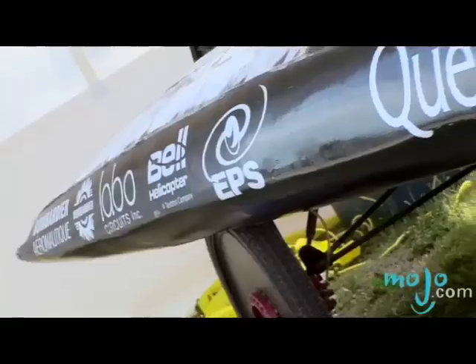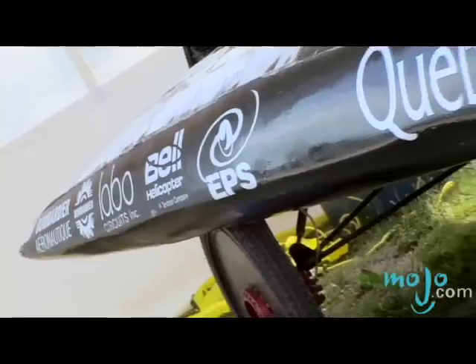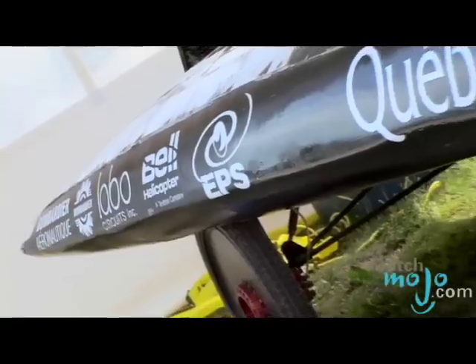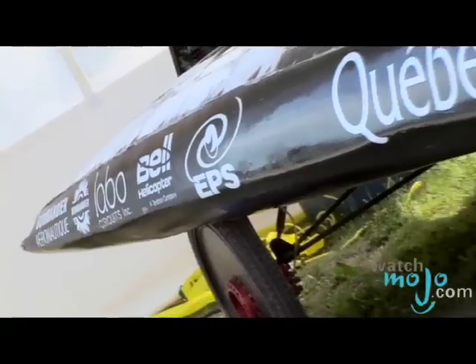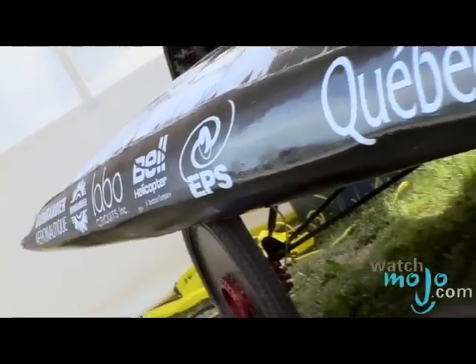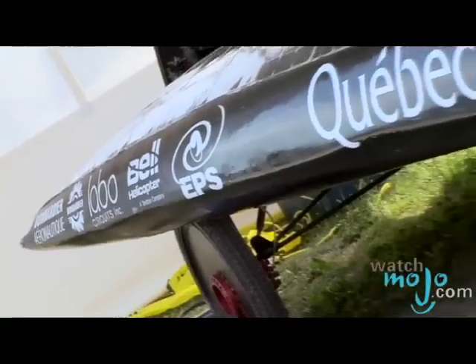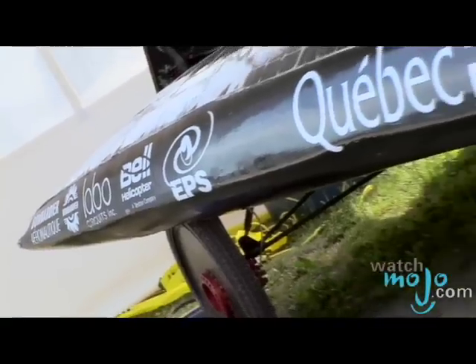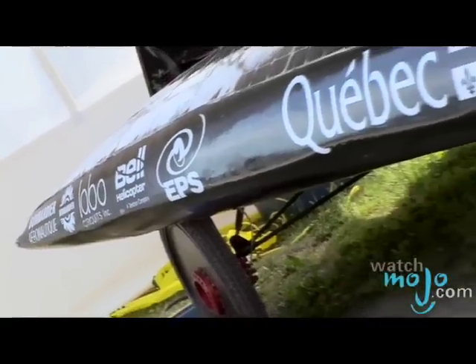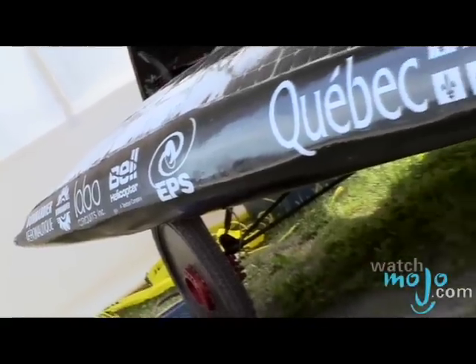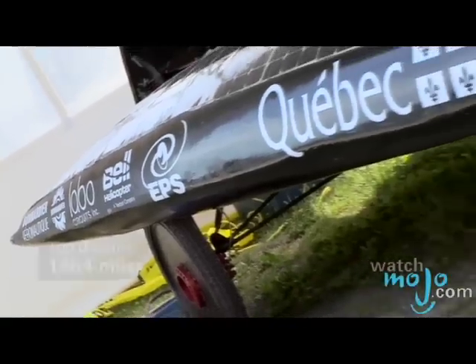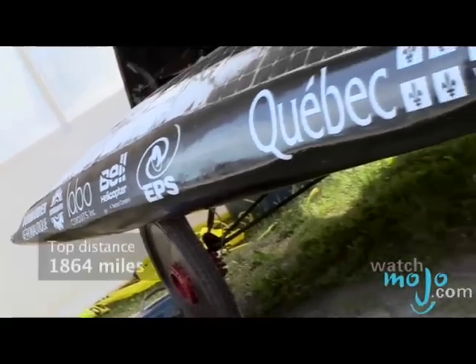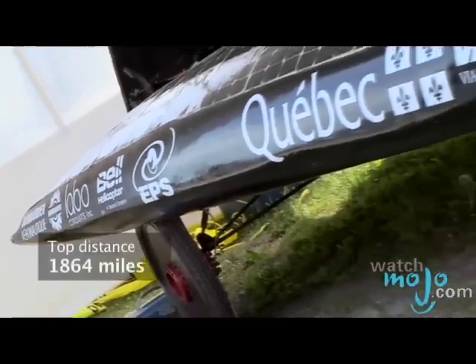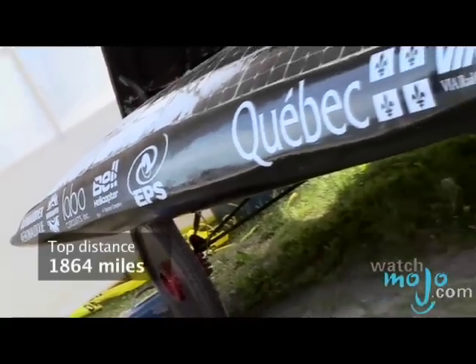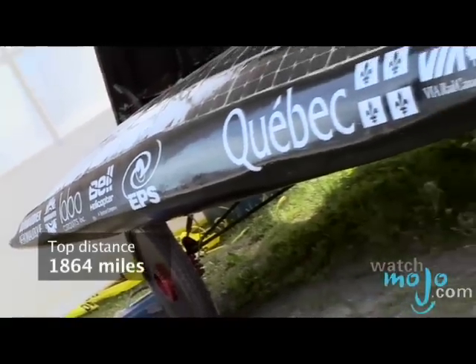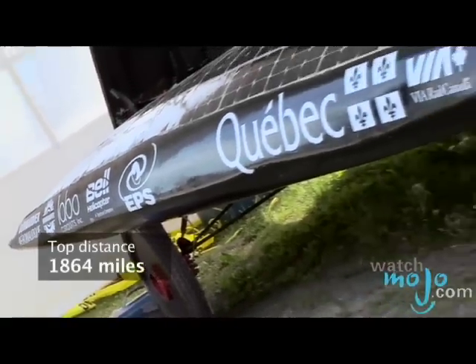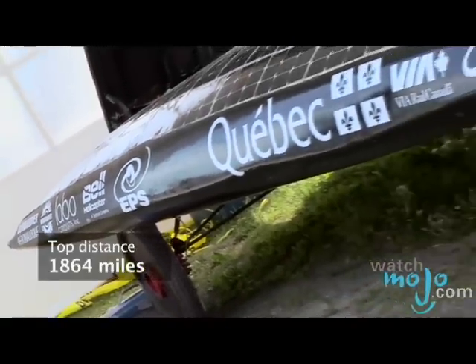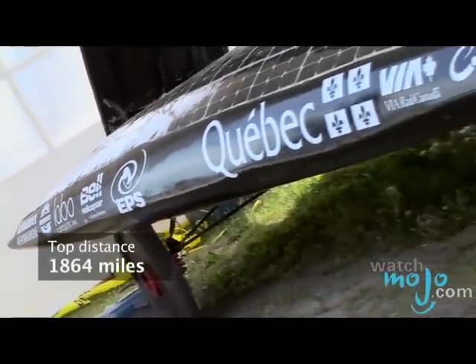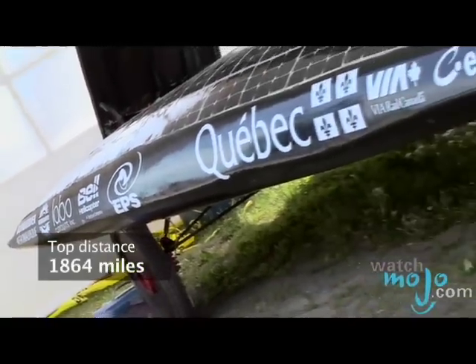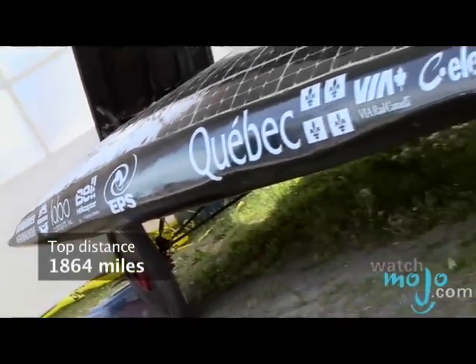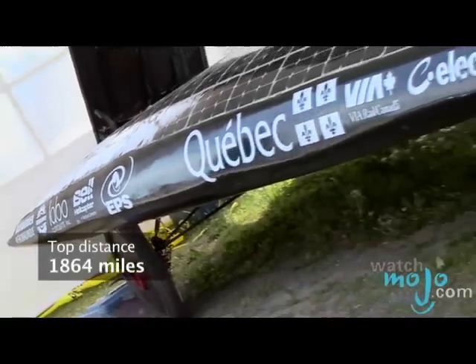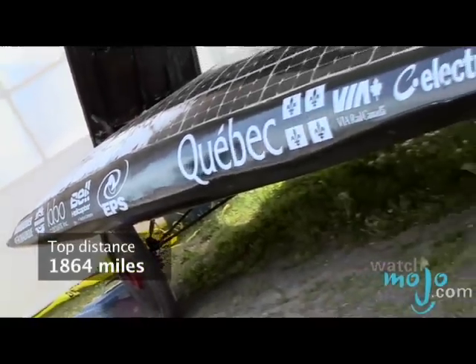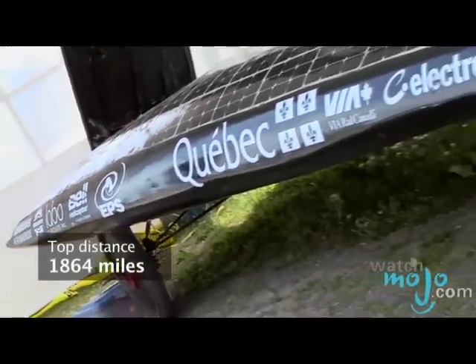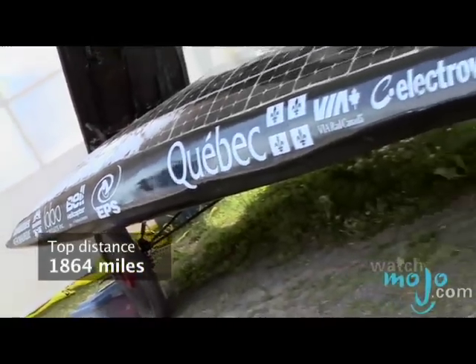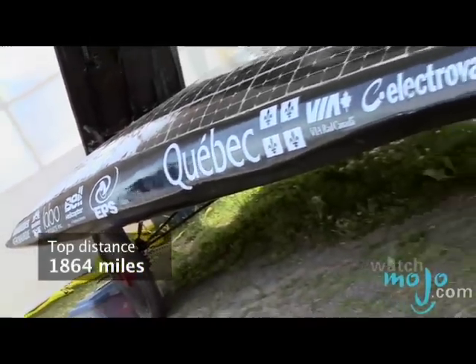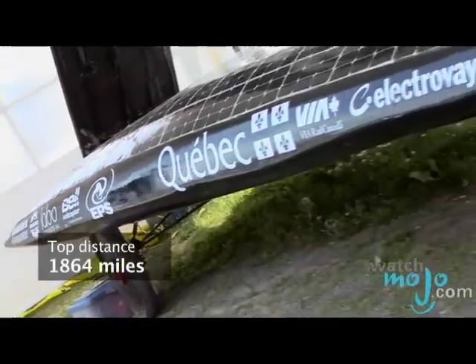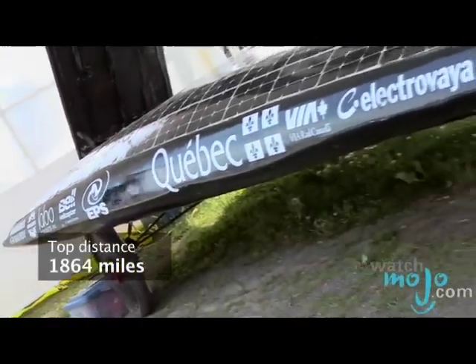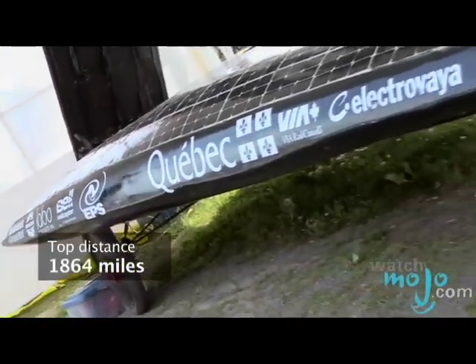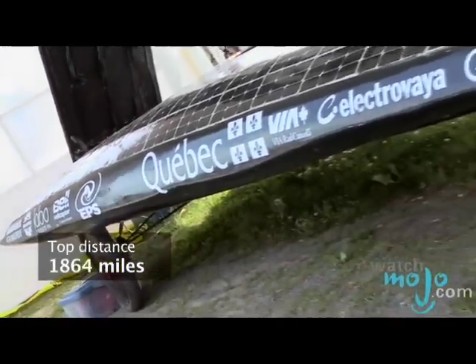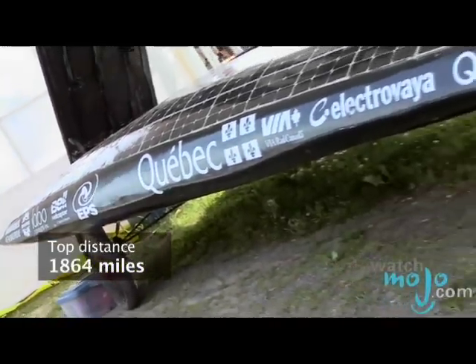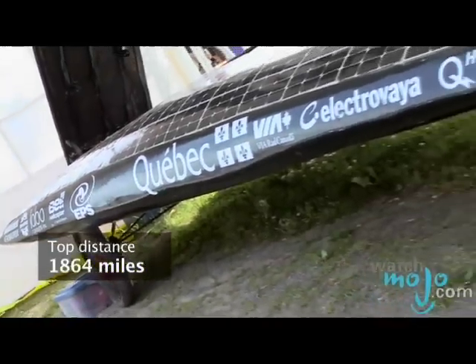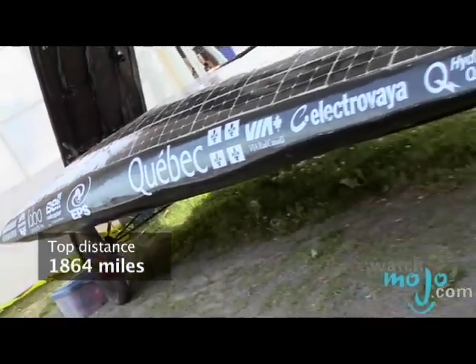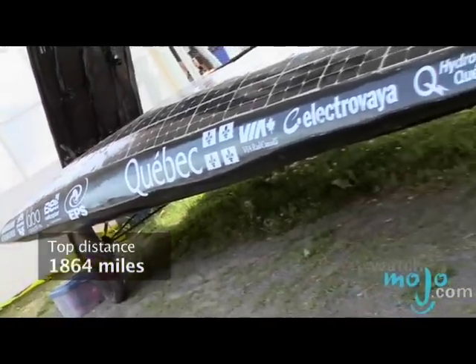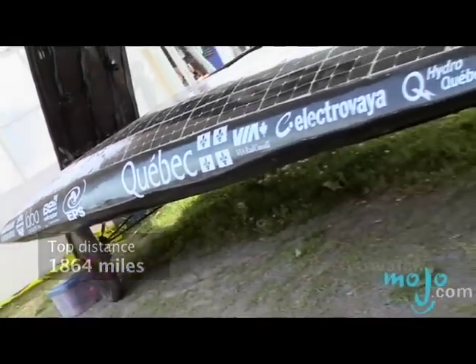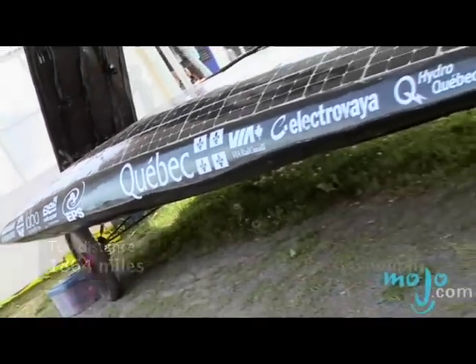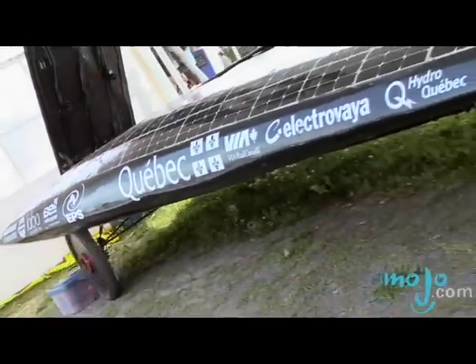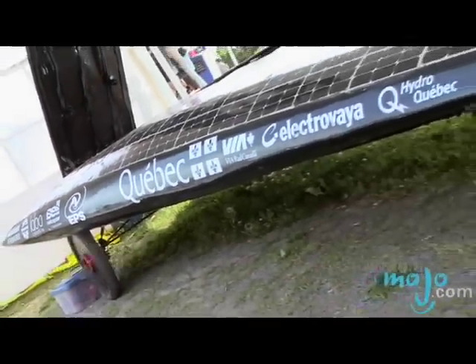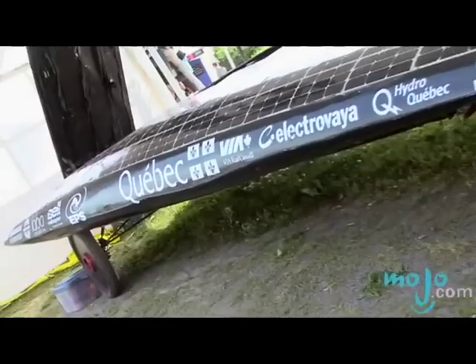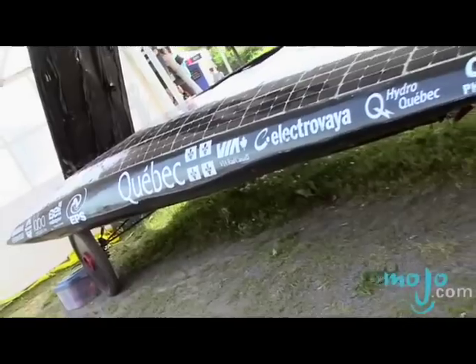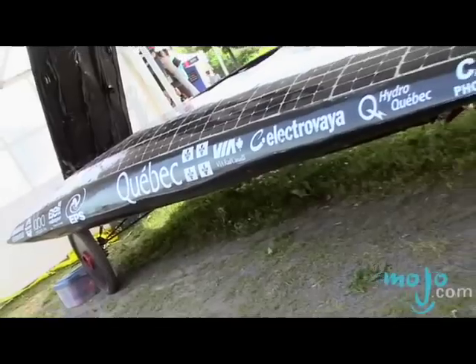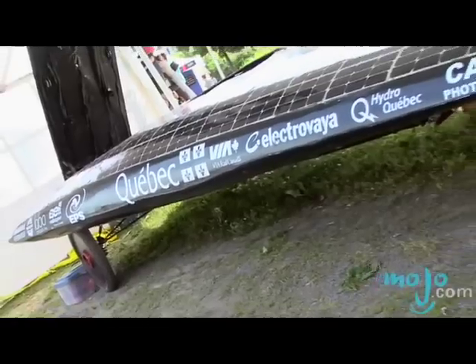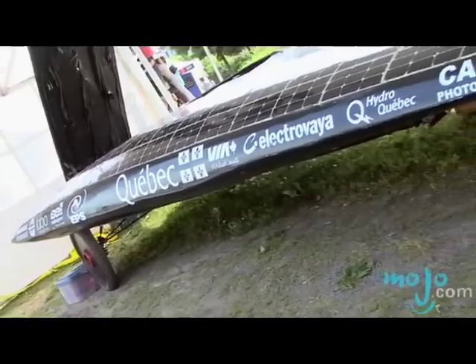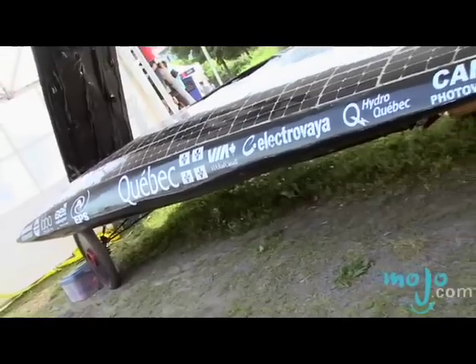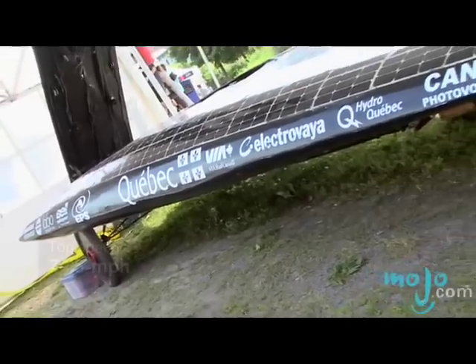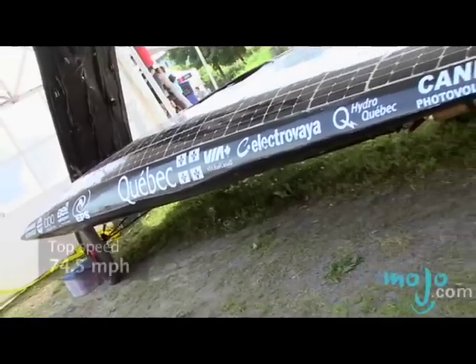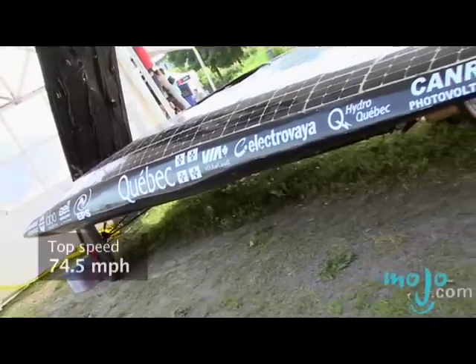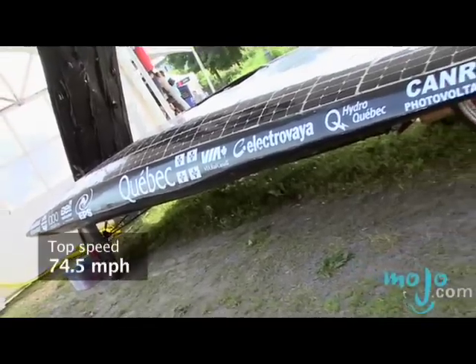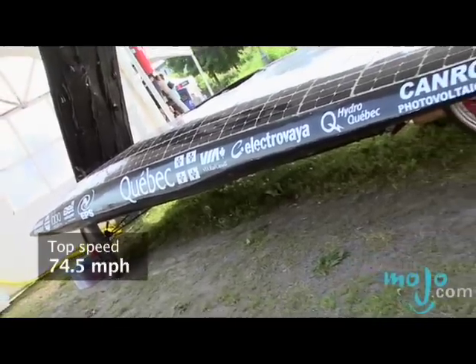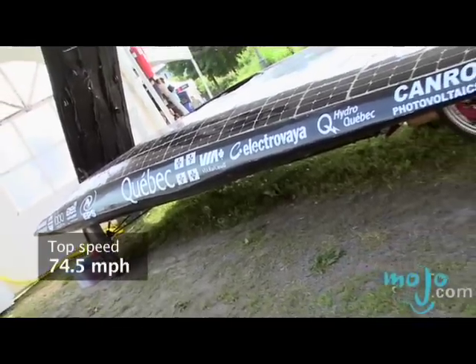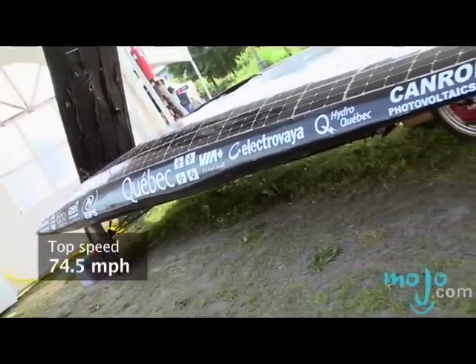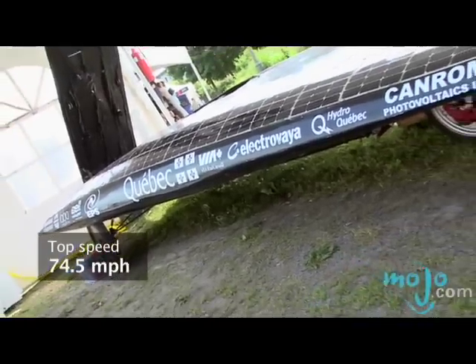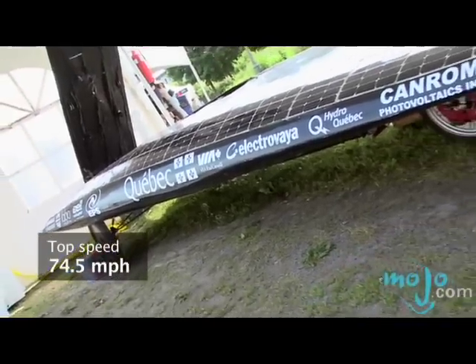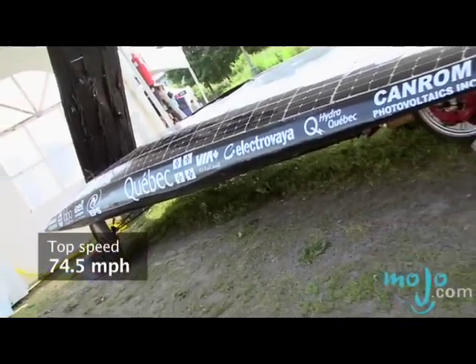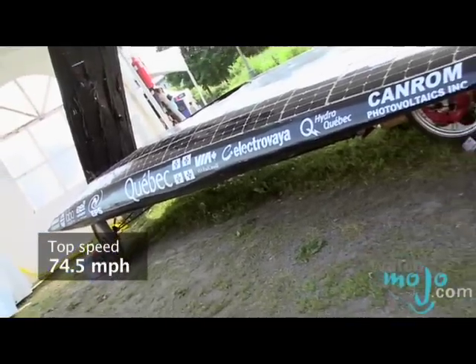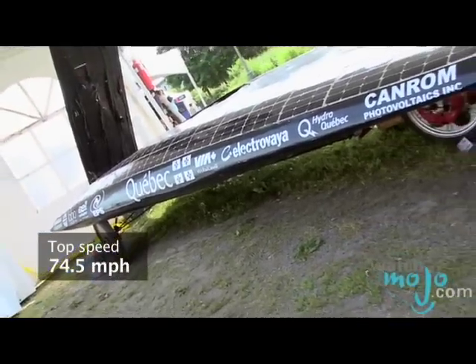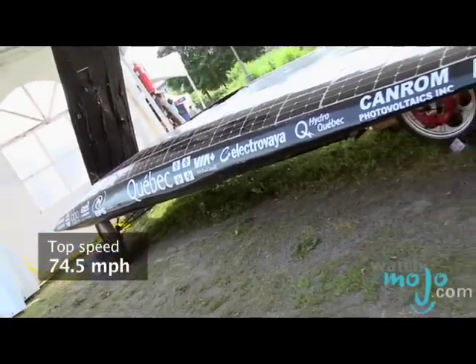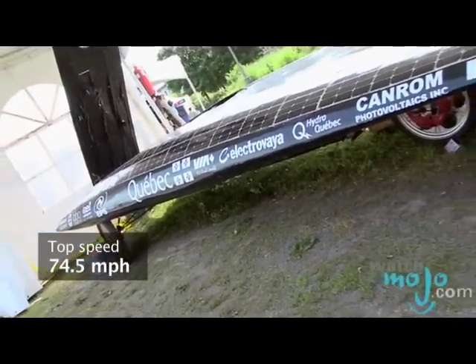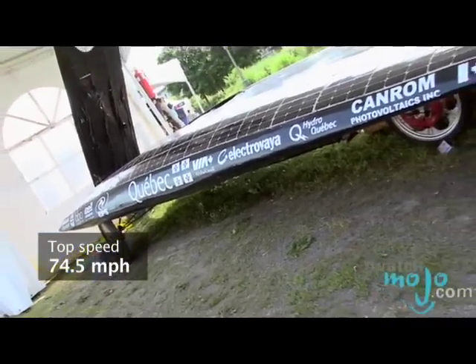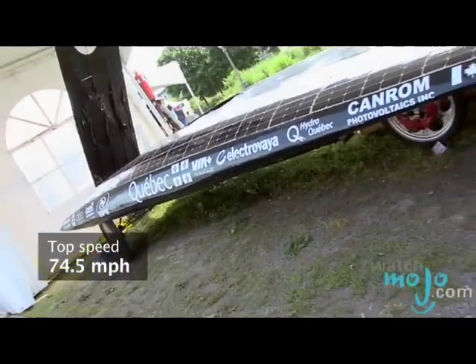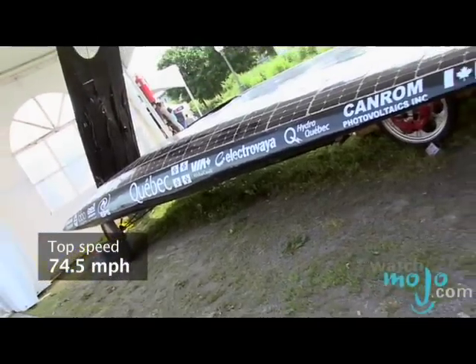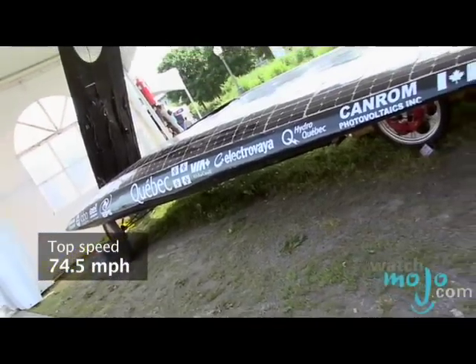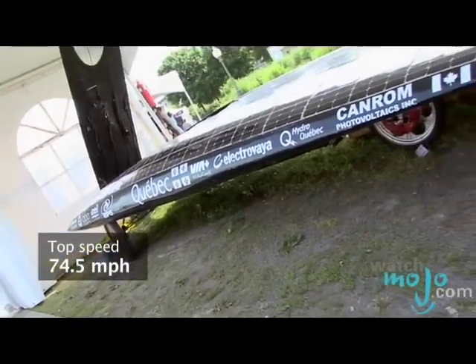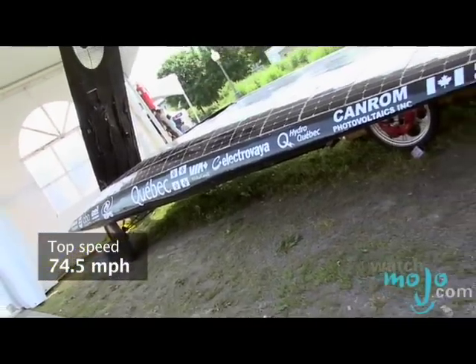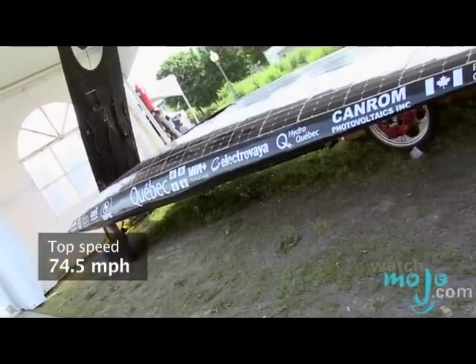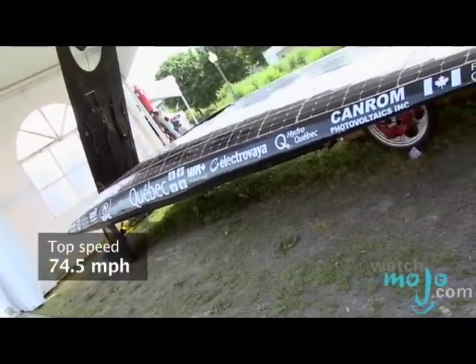How far can this car go? It can go 3,000 kilometers — that's a little bit farther than my Honda. How fast can it go? 120 kilometers per hour. Excellent.